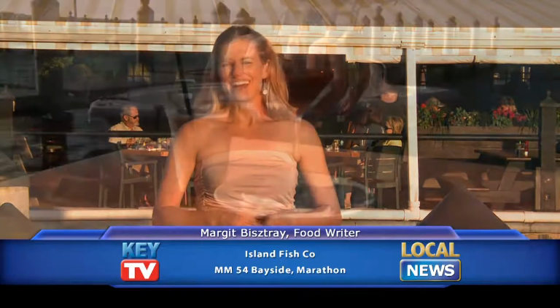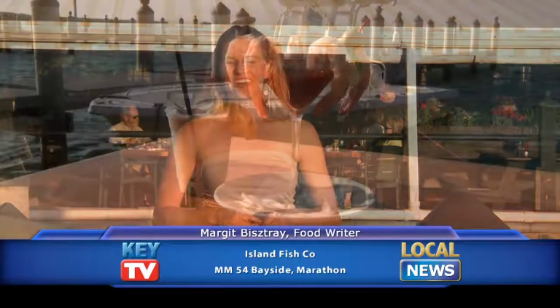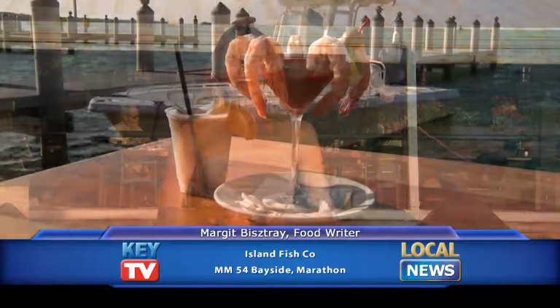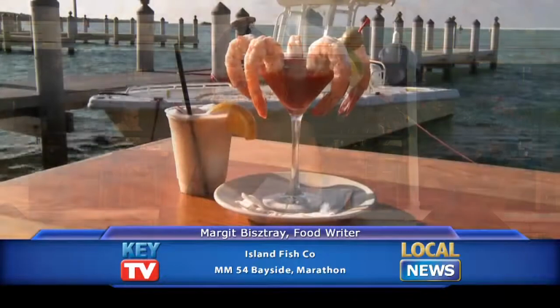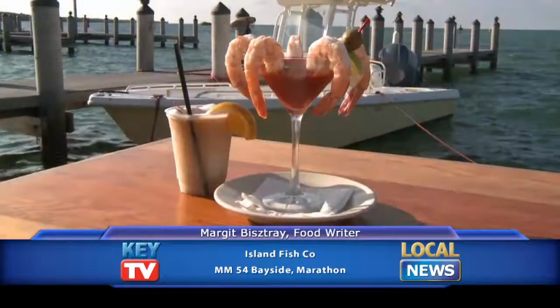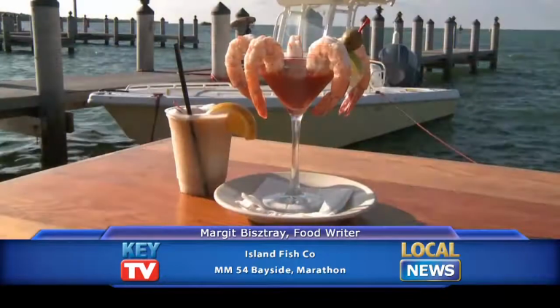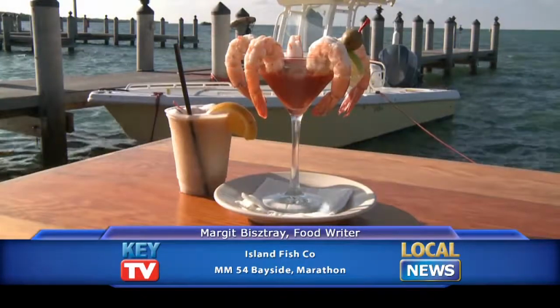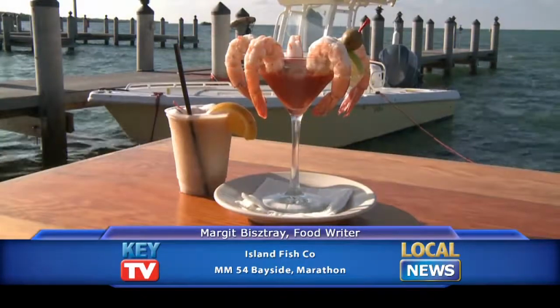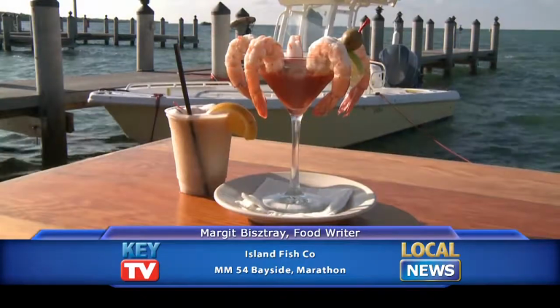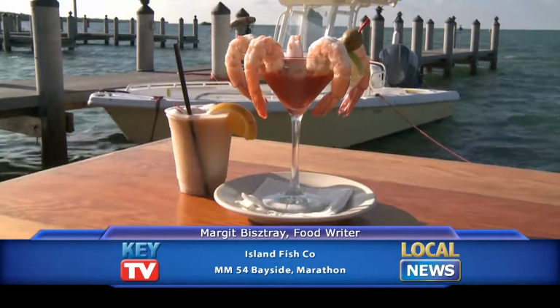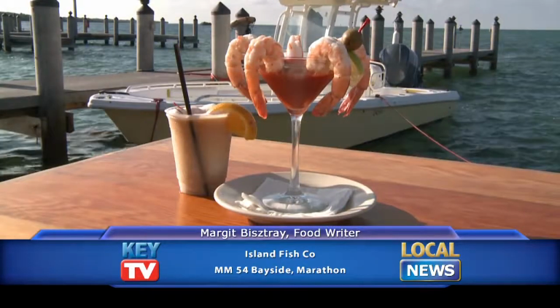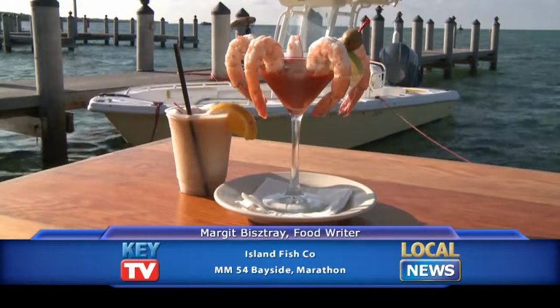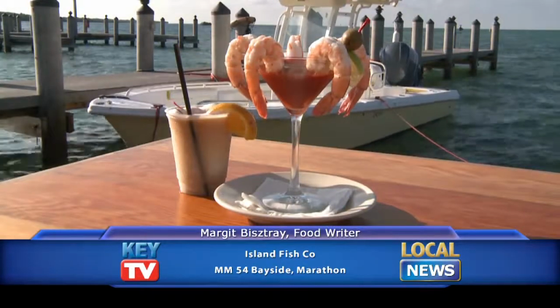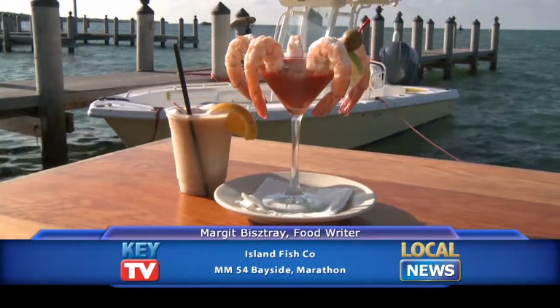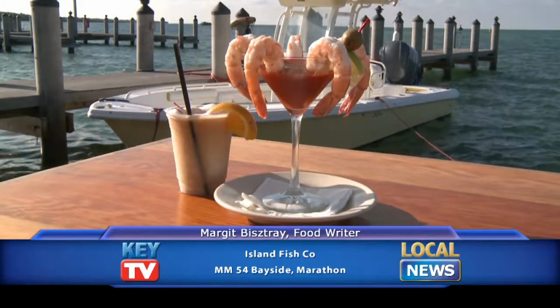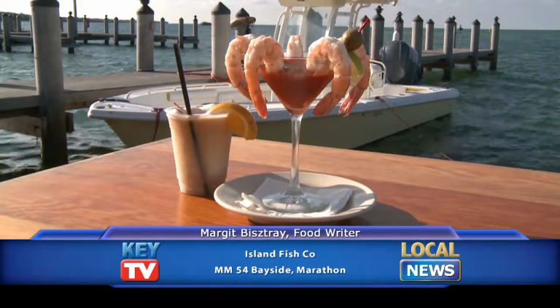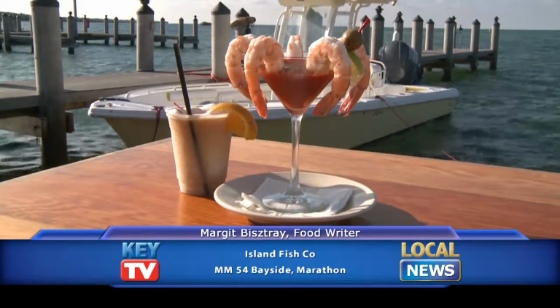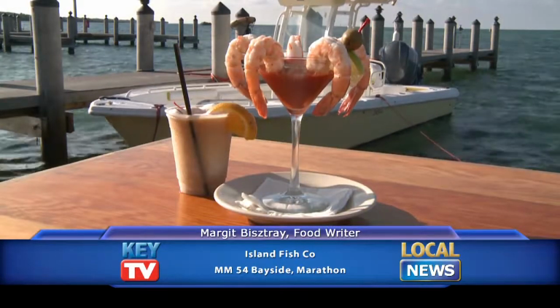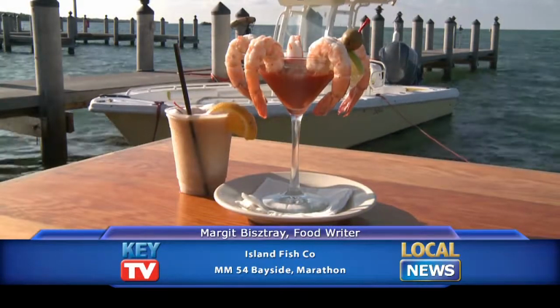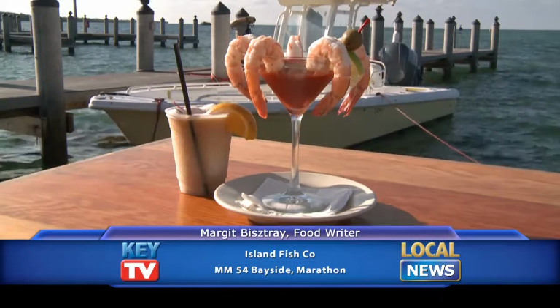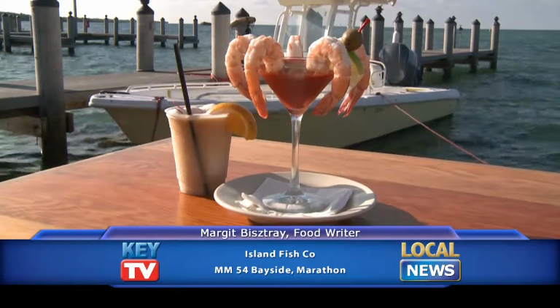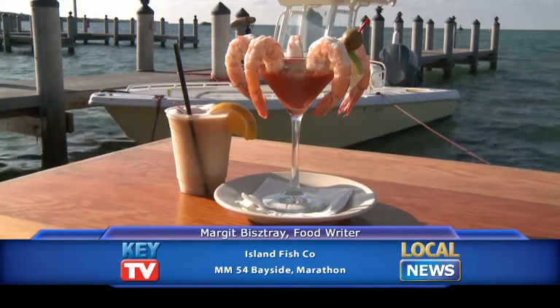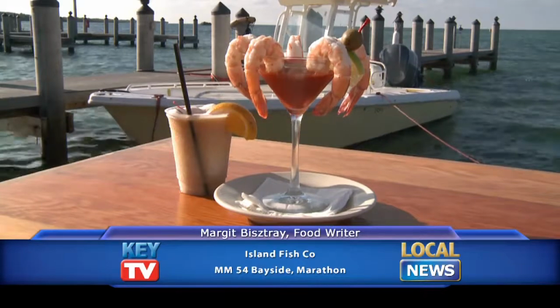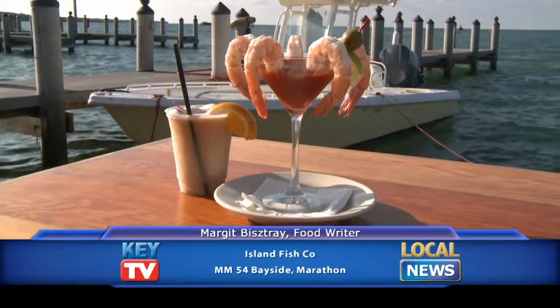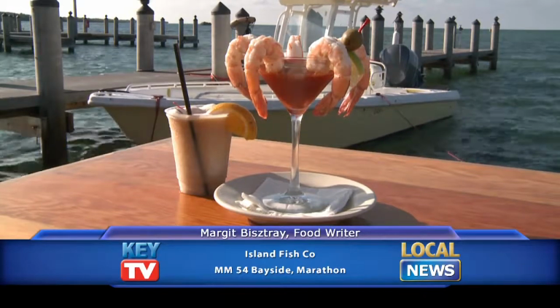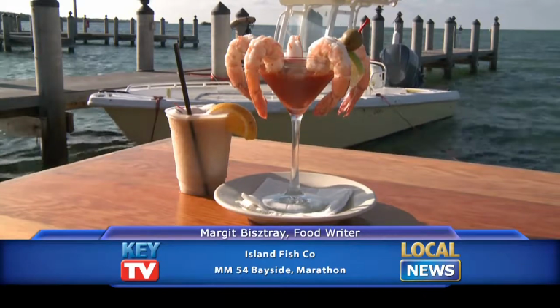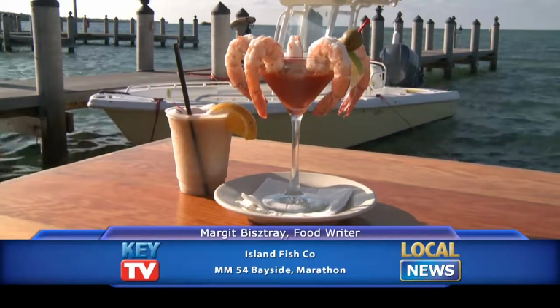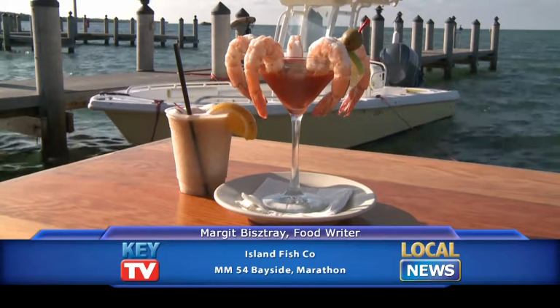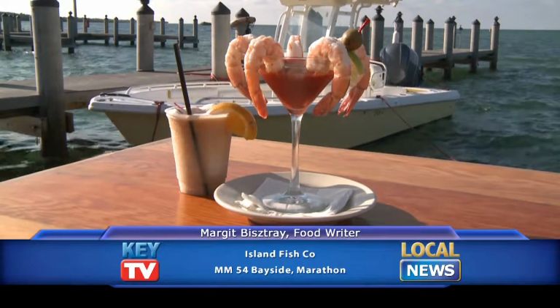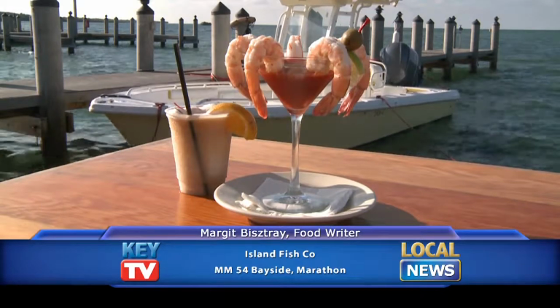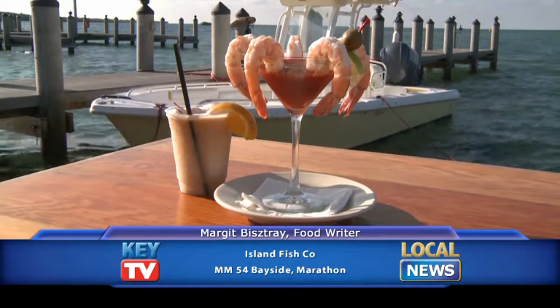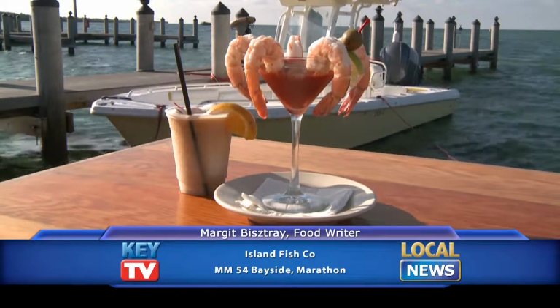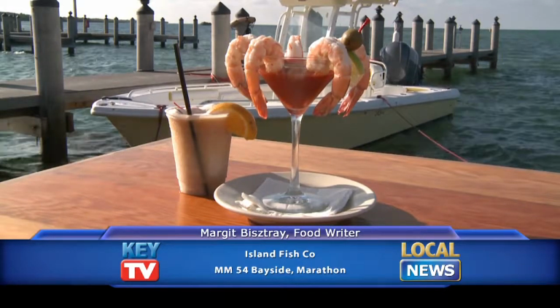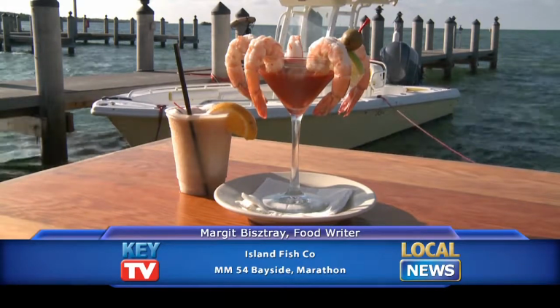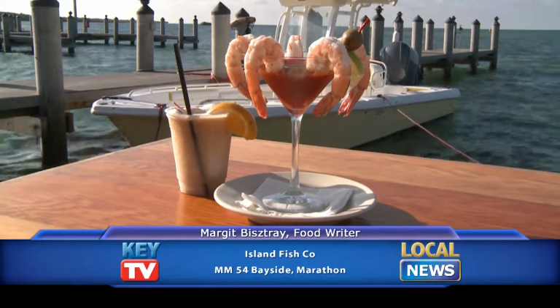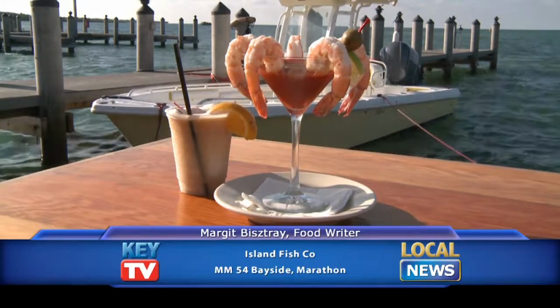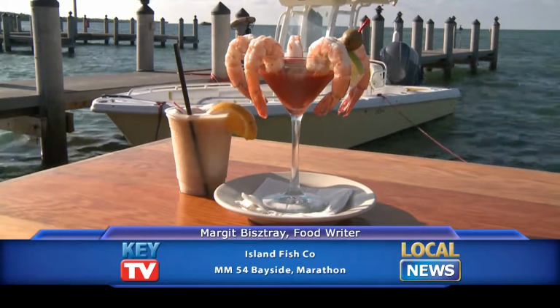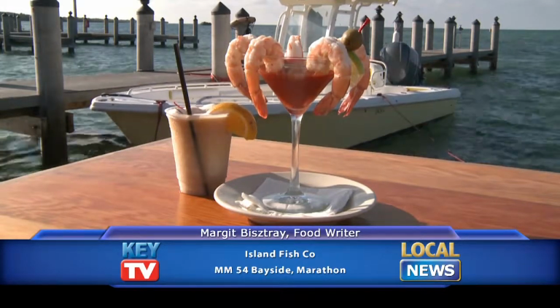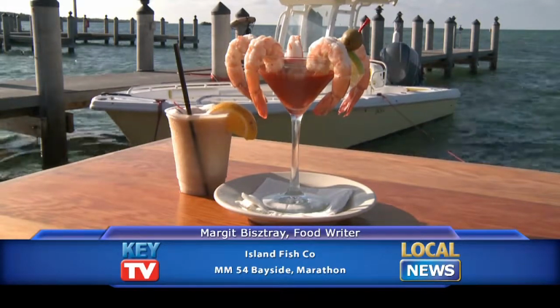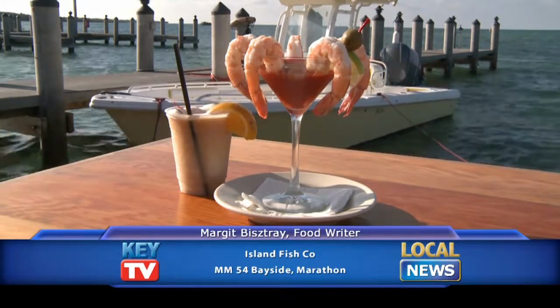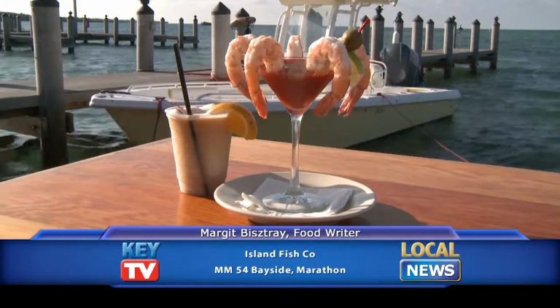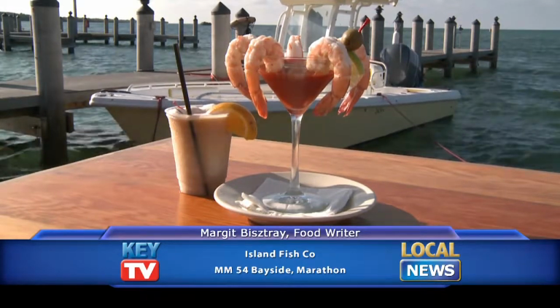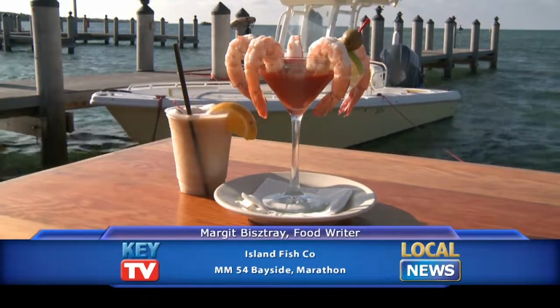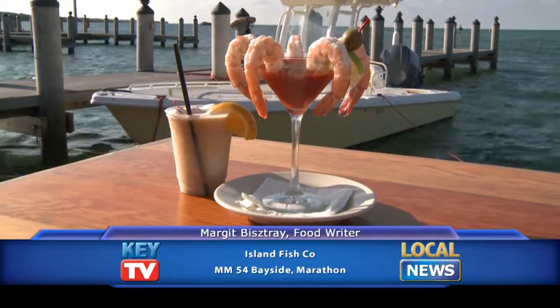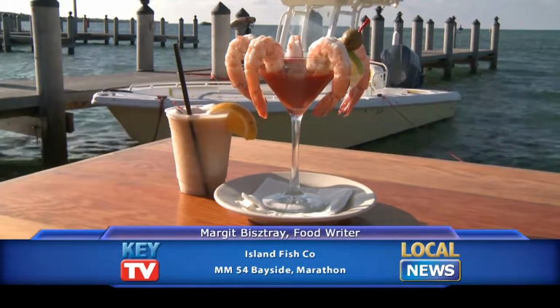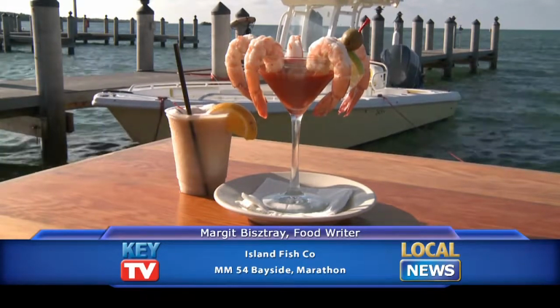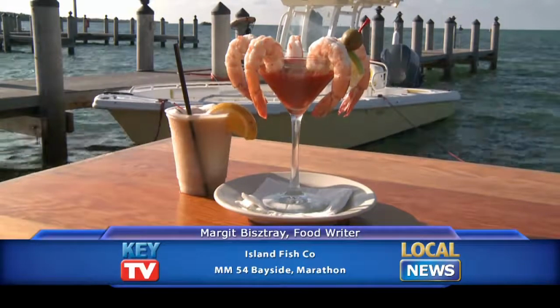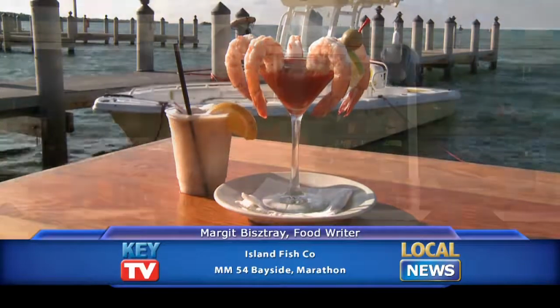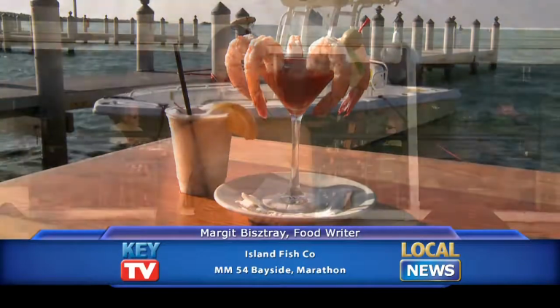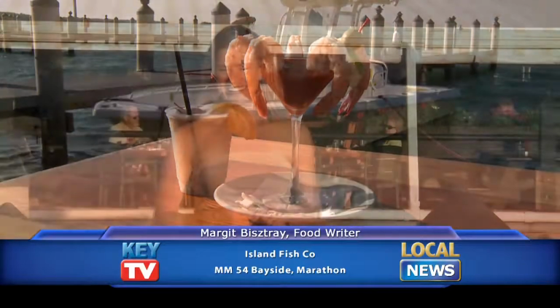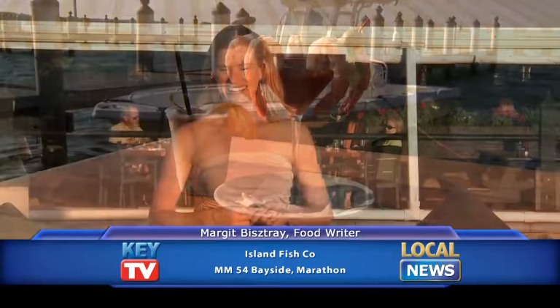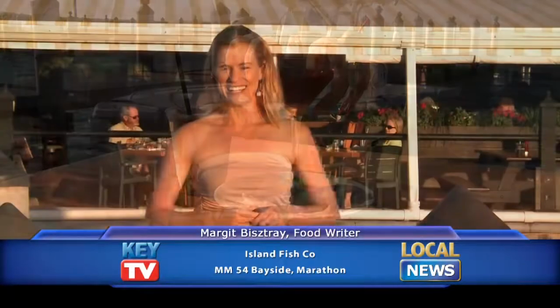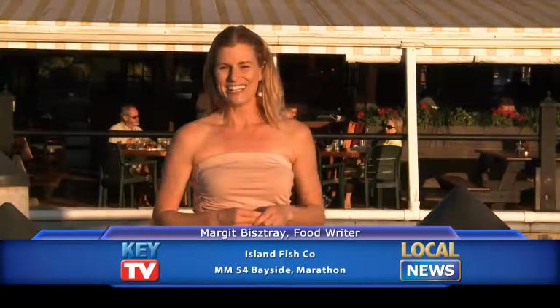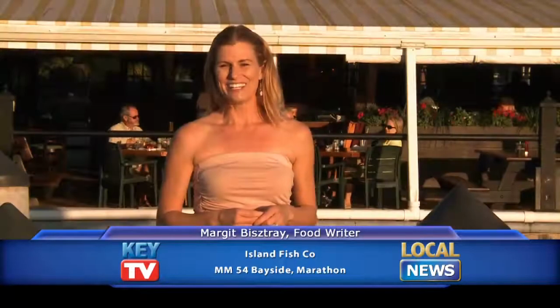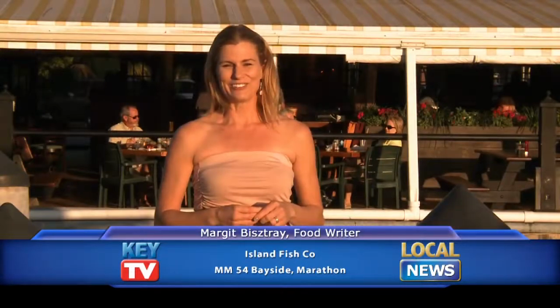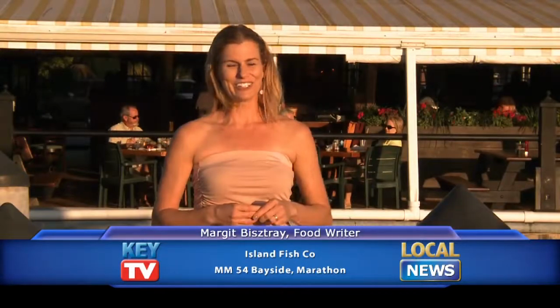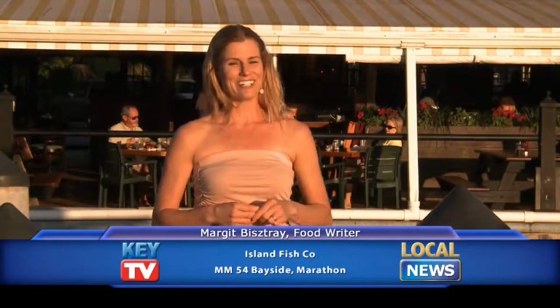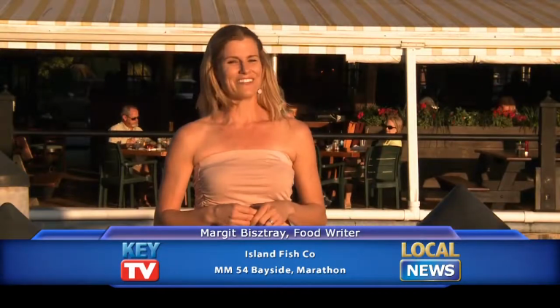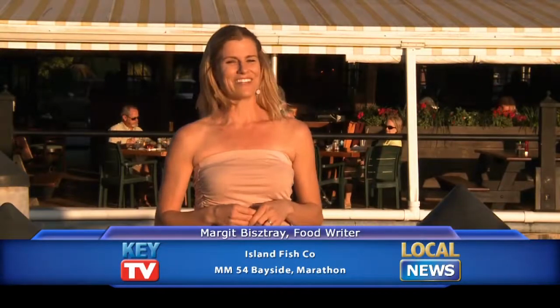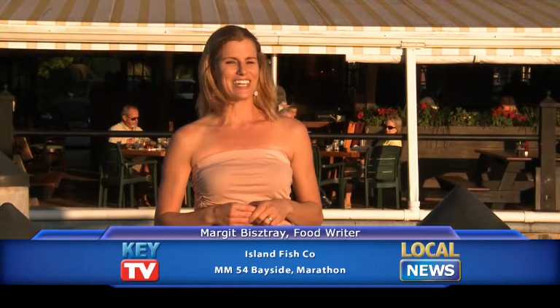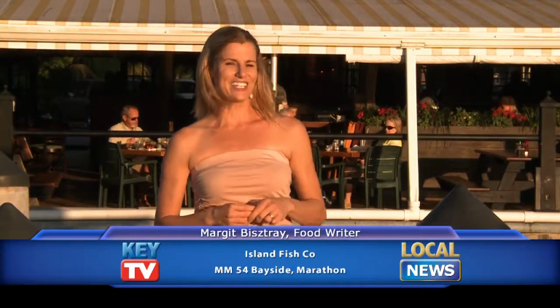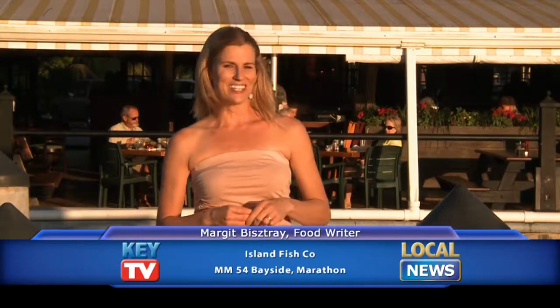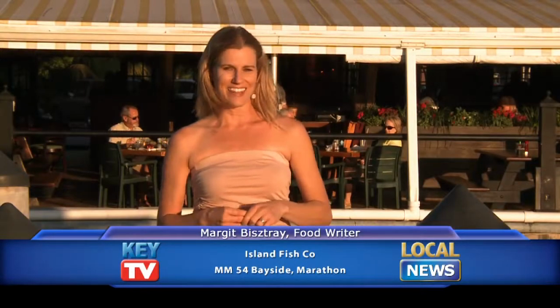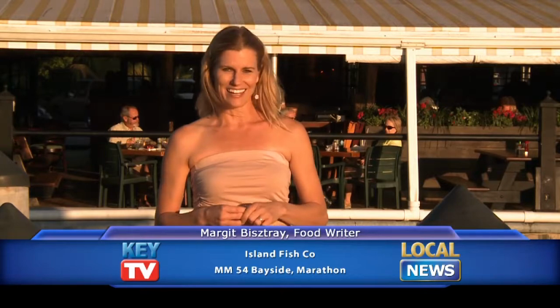They have a shrimp cocktail. I can't imagine a better way to enjoy your time in the Keys than a shrimp cocktail and a piña colada. Why not? You're really on vacation then.